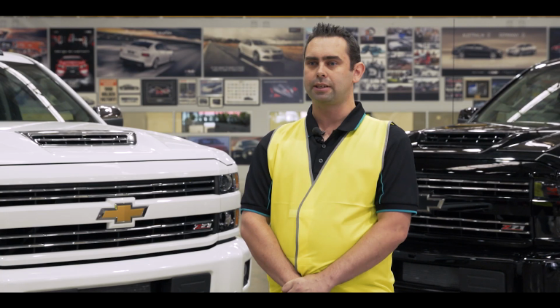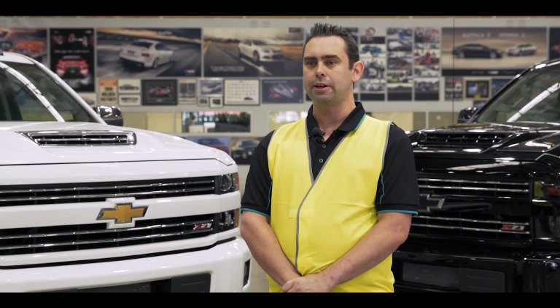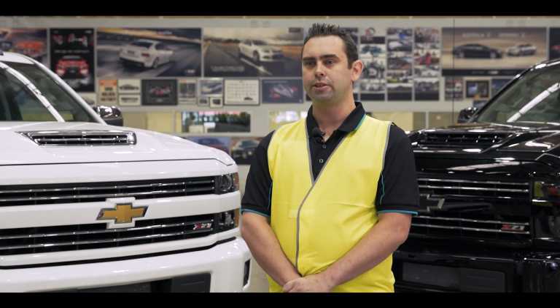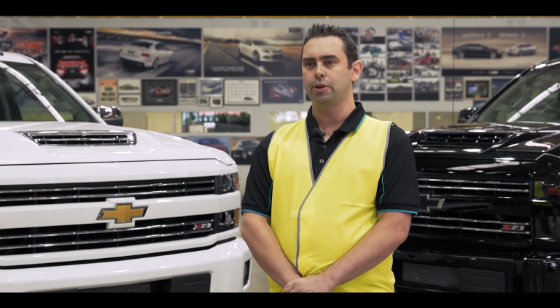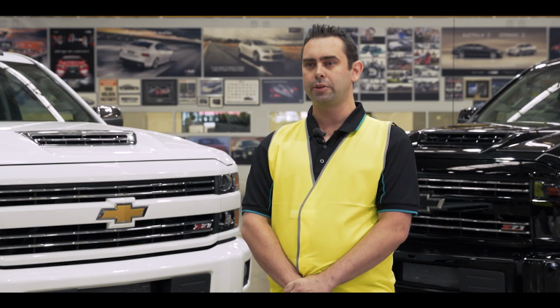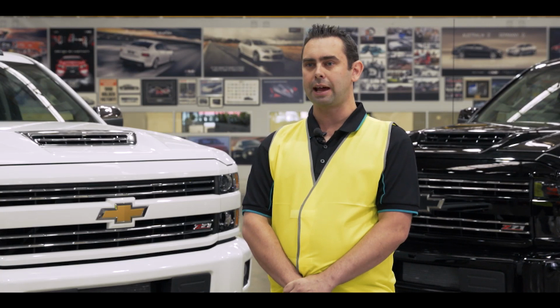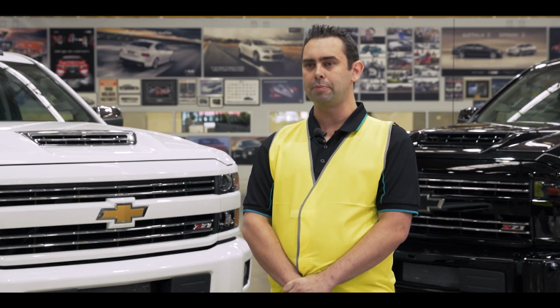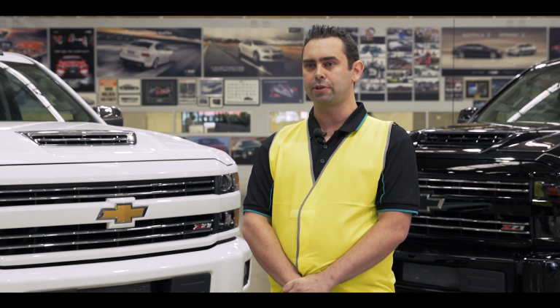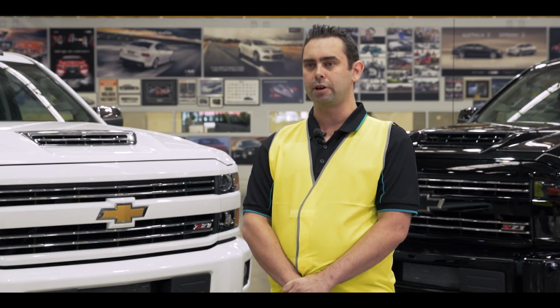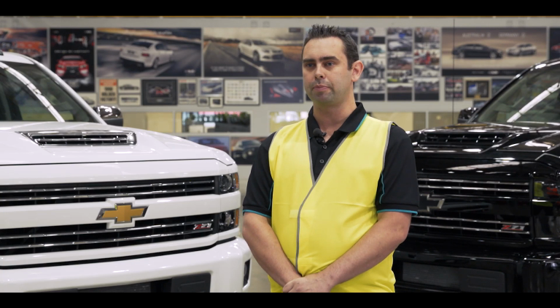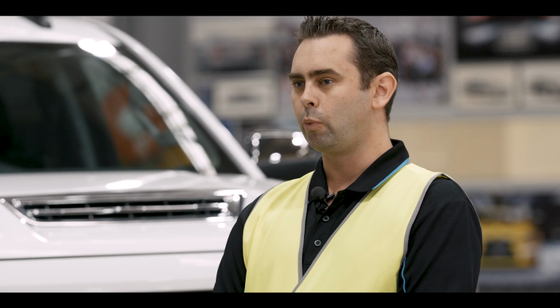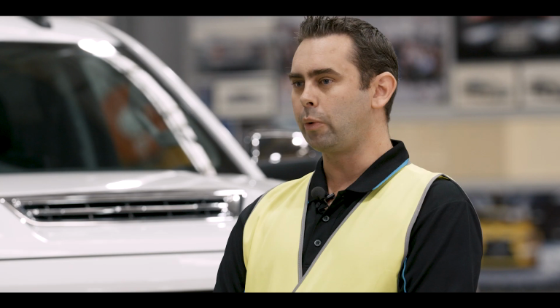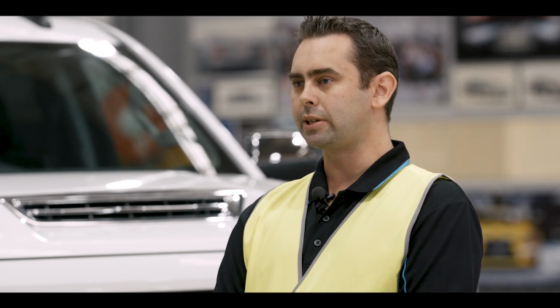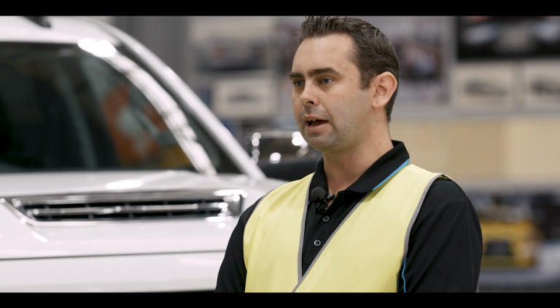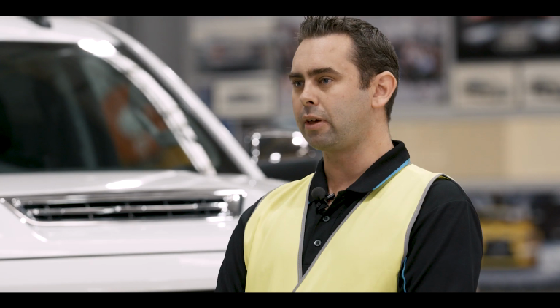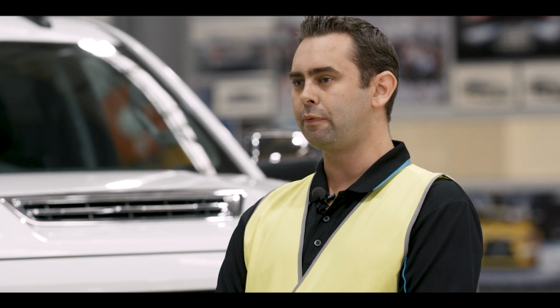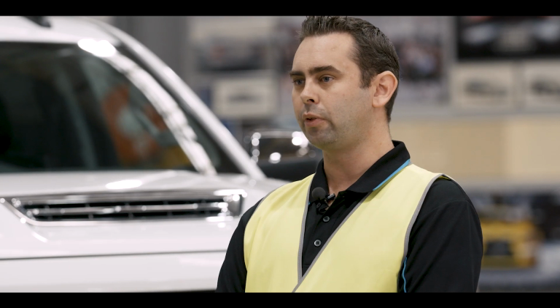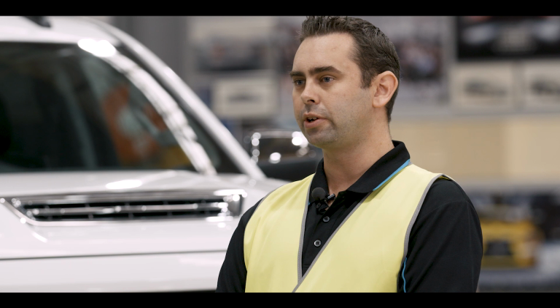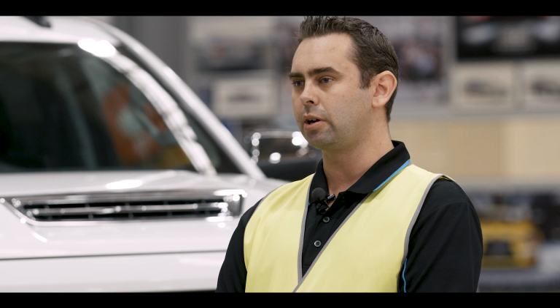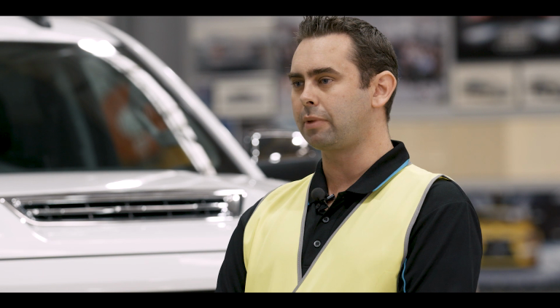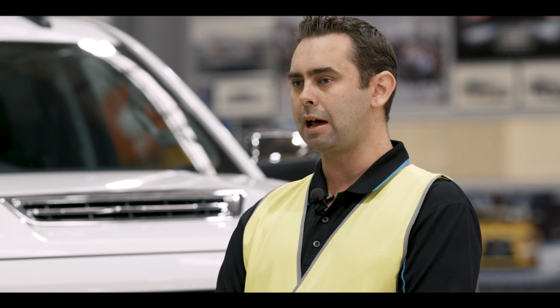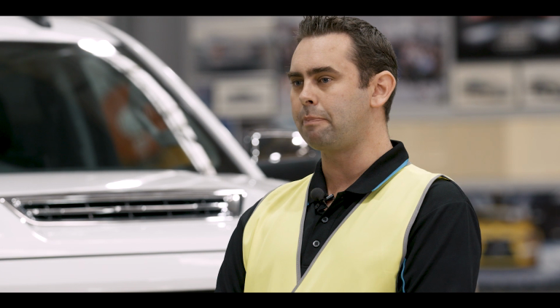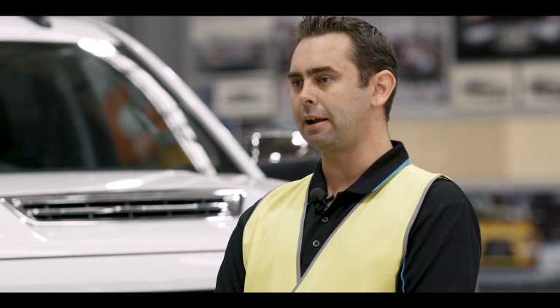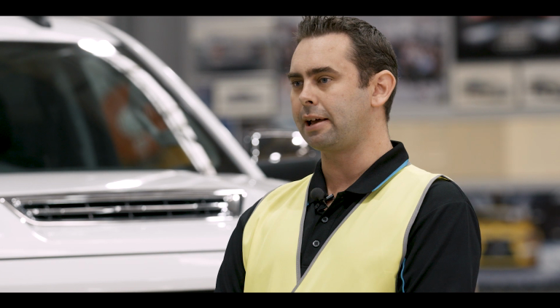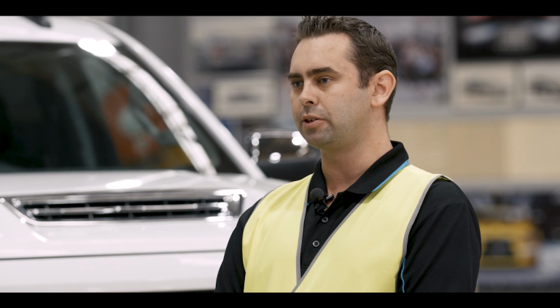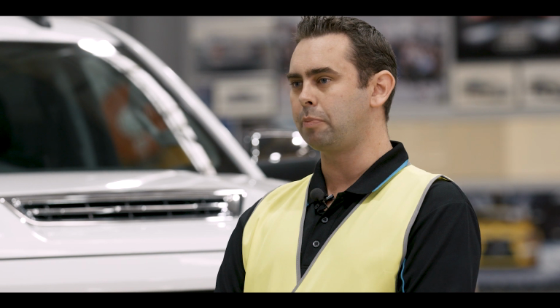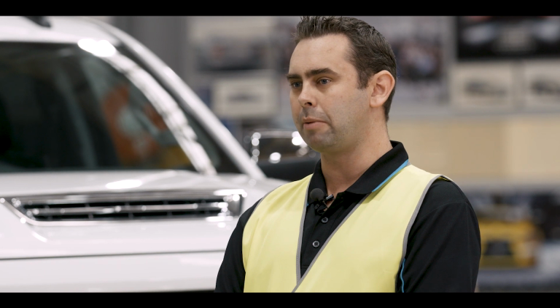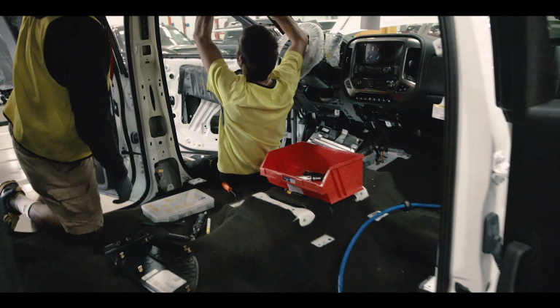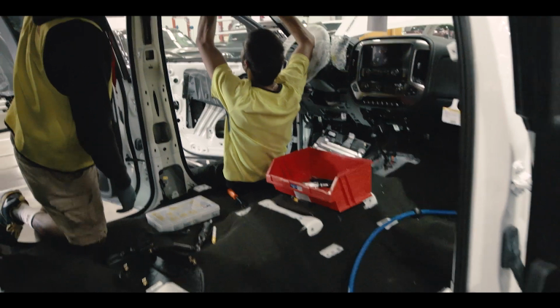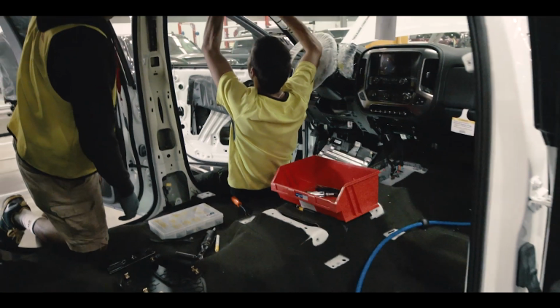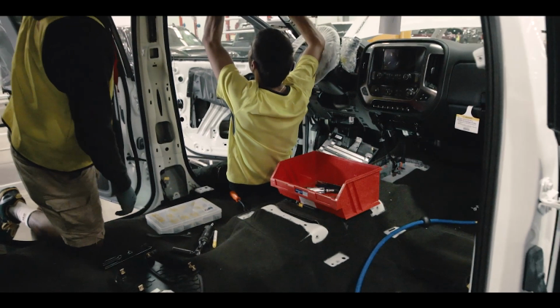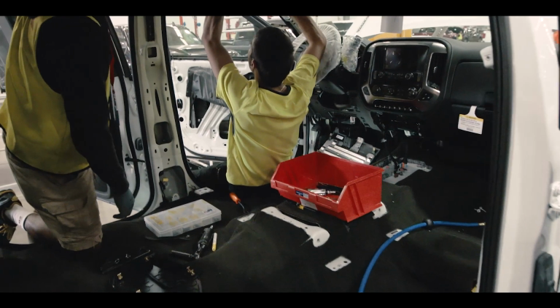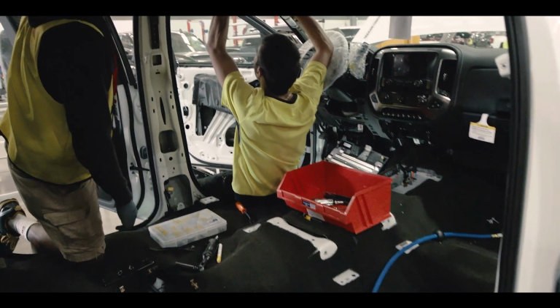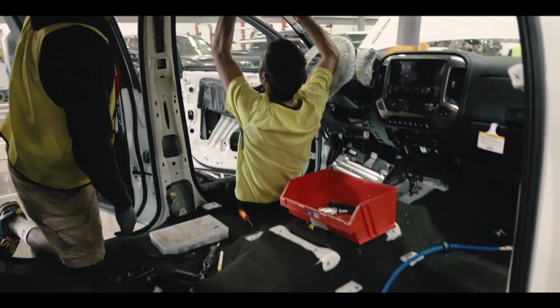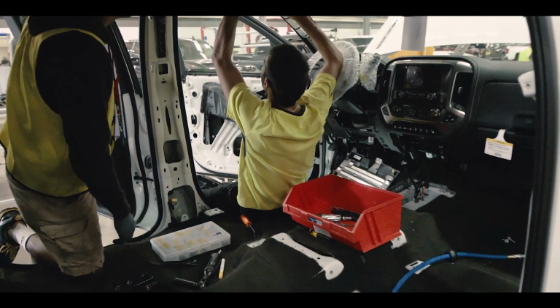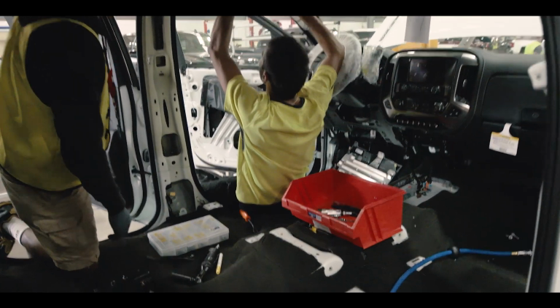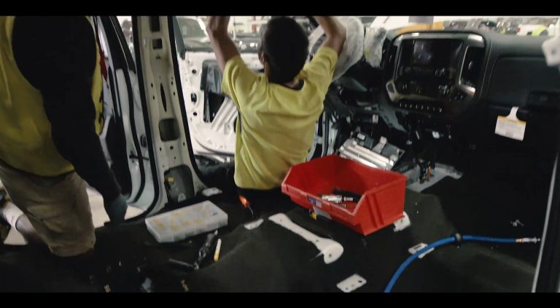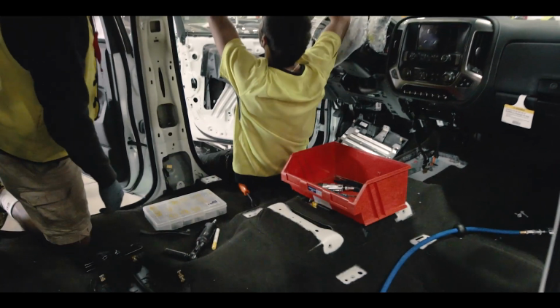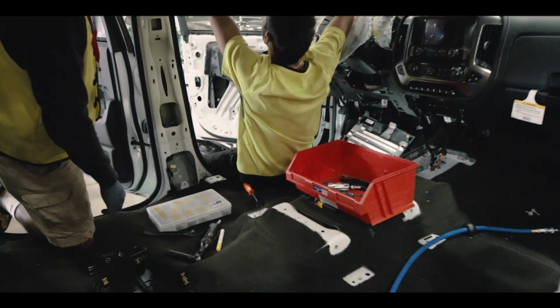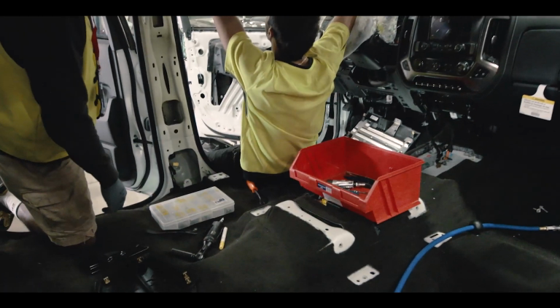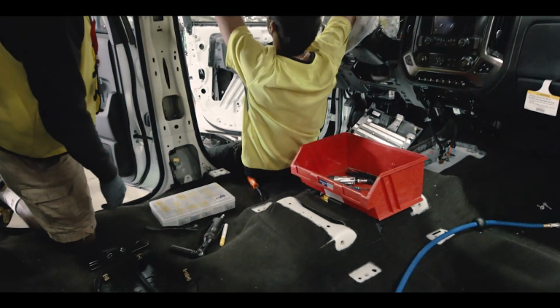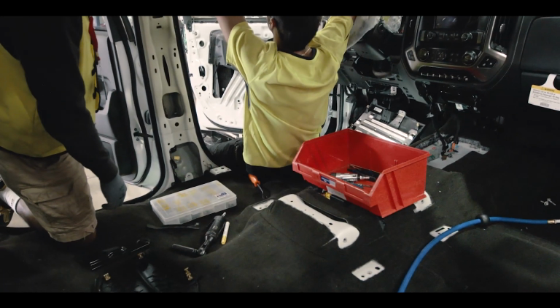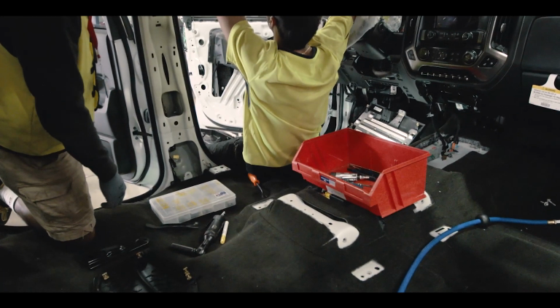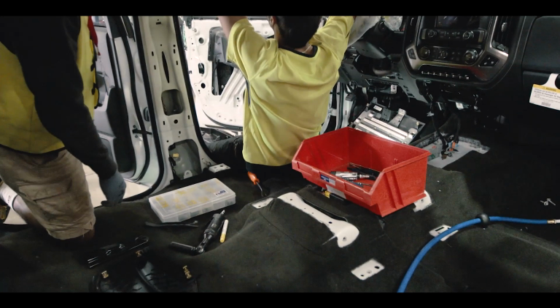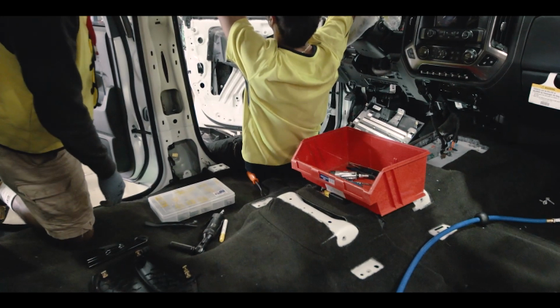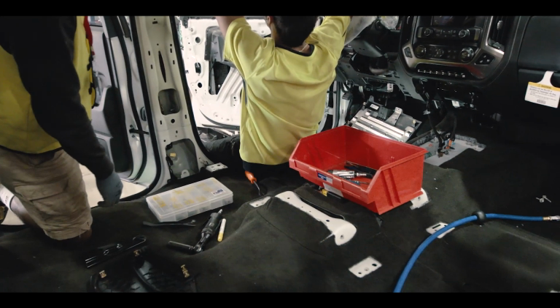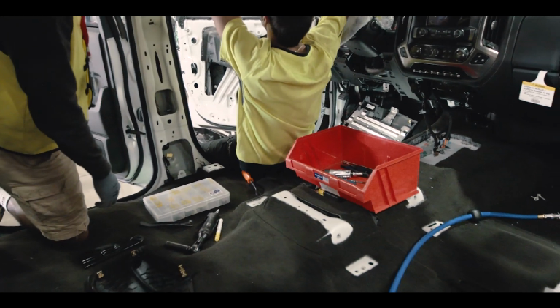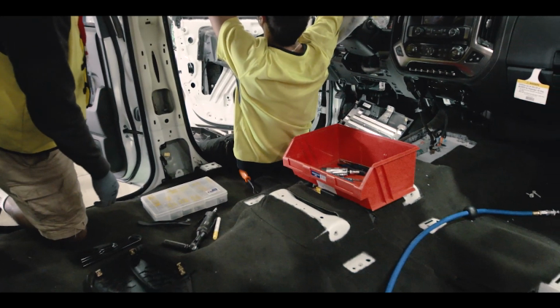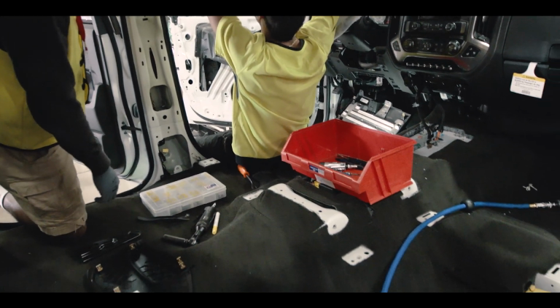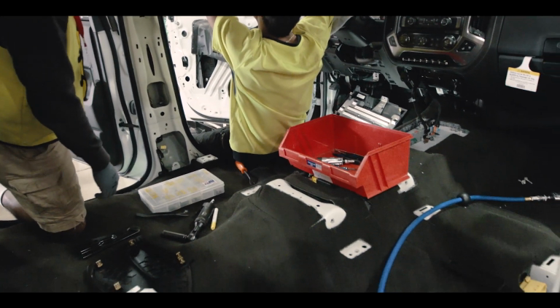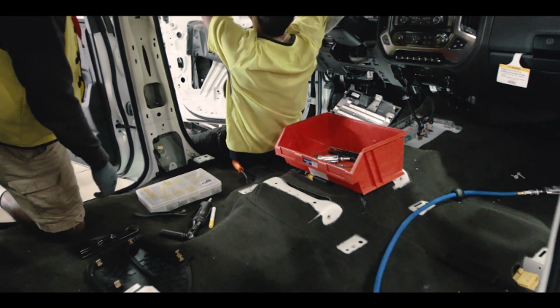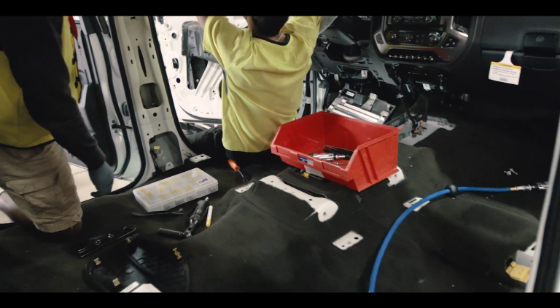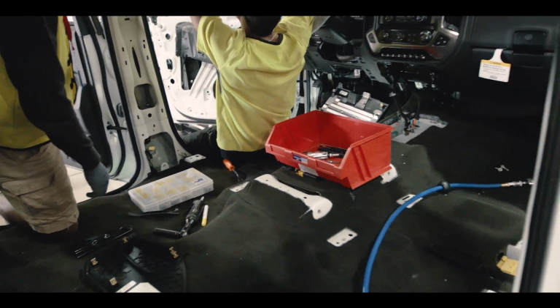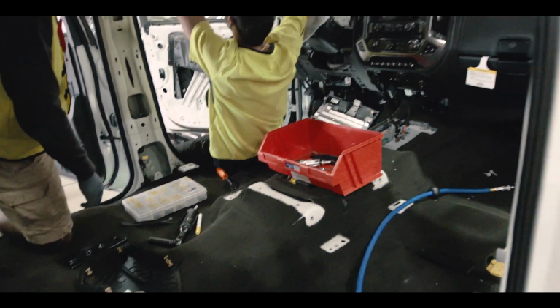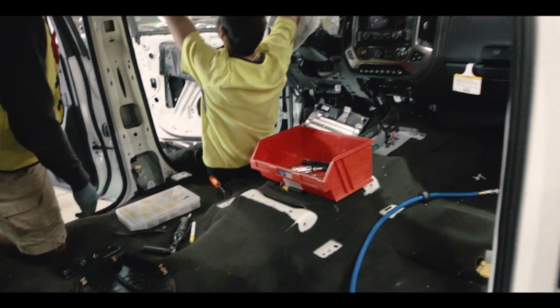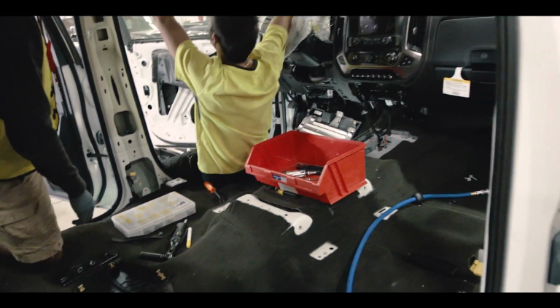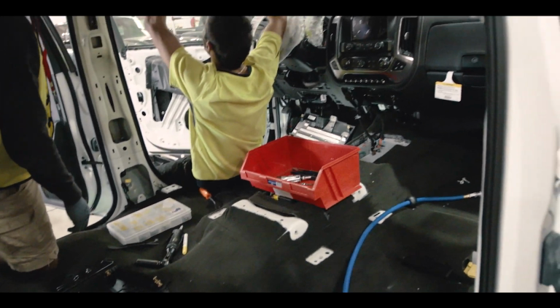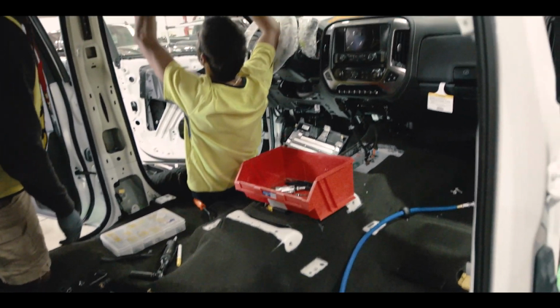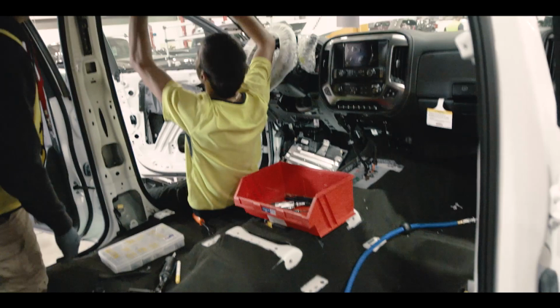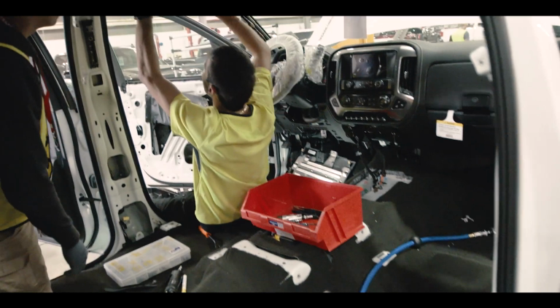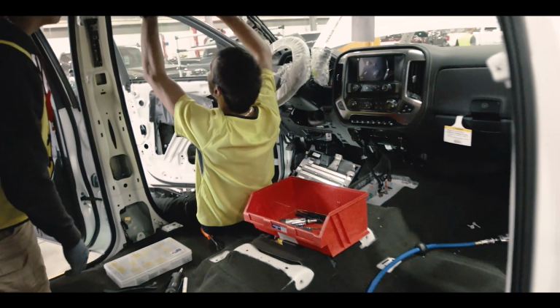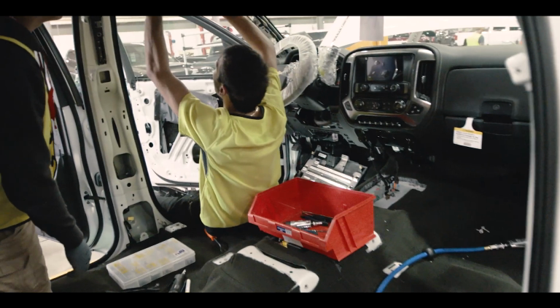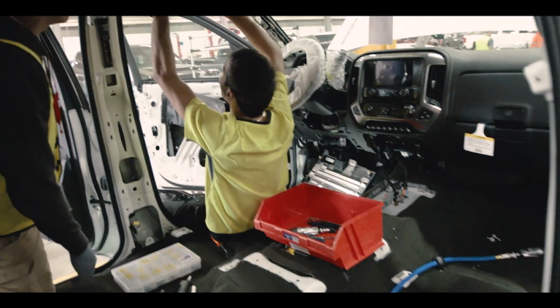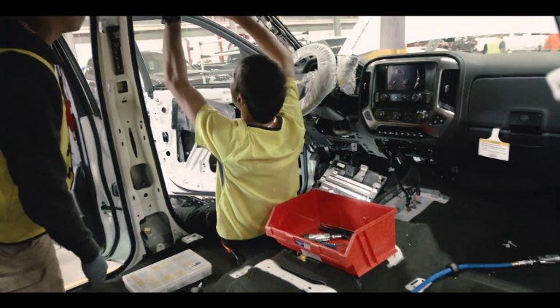Station two is cab strip, where we take the fully-trimmed cab back down to bare metal. The dashboard, the HVAC, the seats, the carpet — everything is removed from the cab.